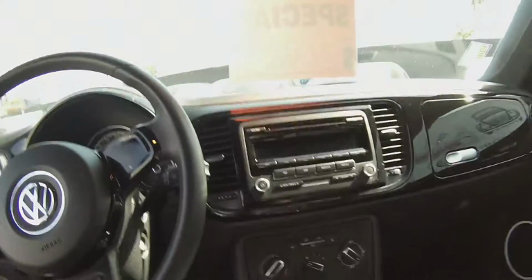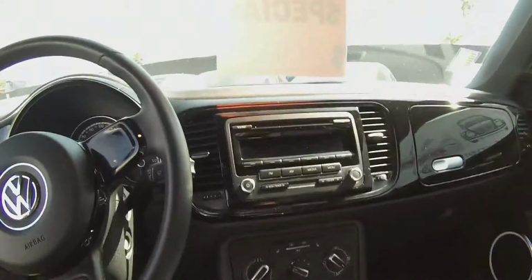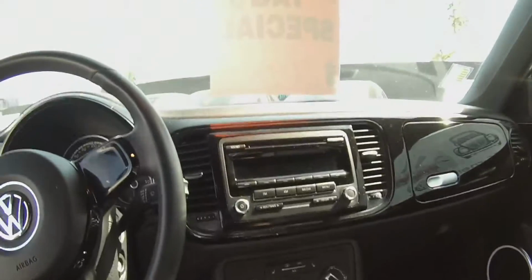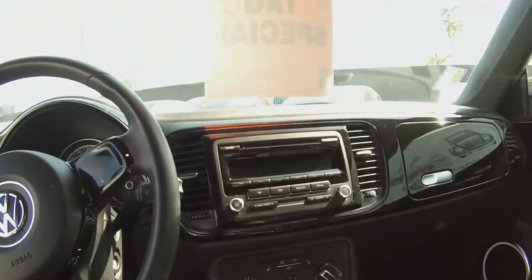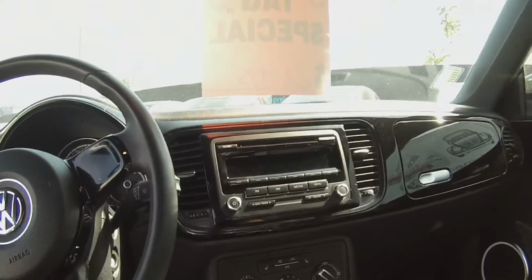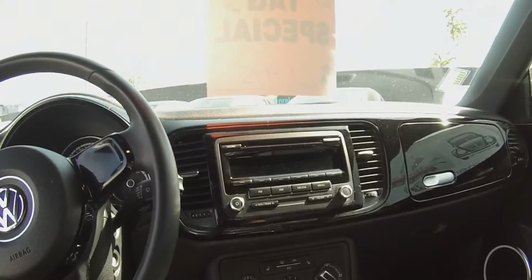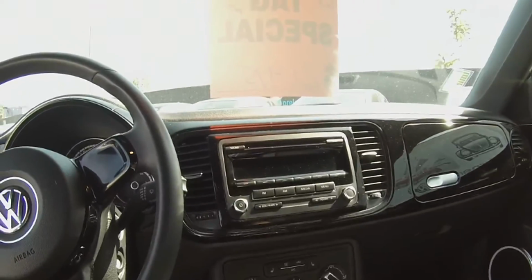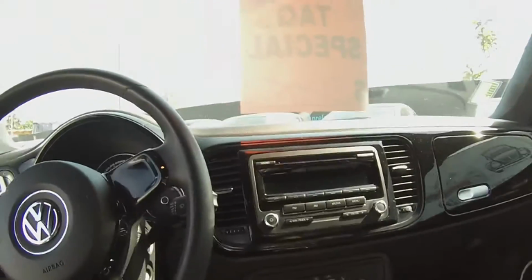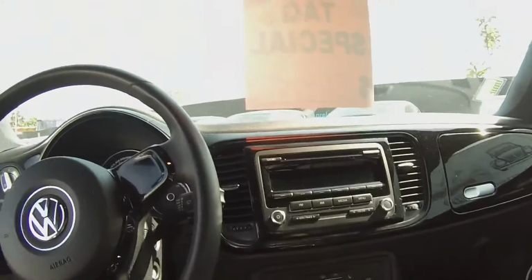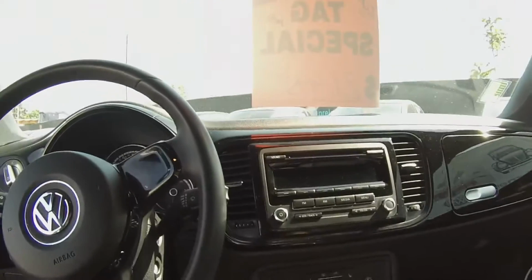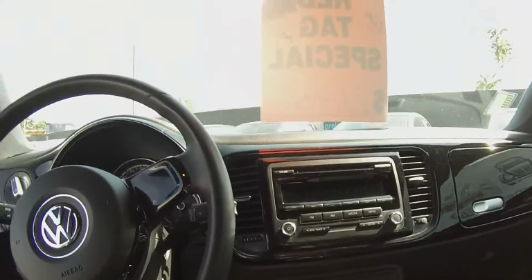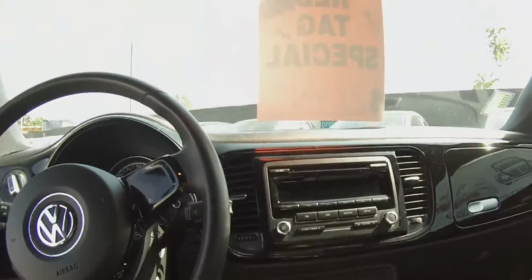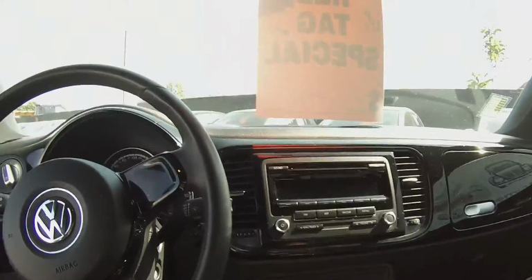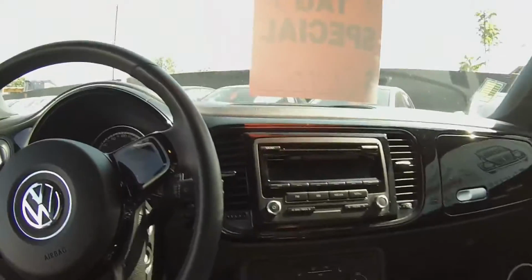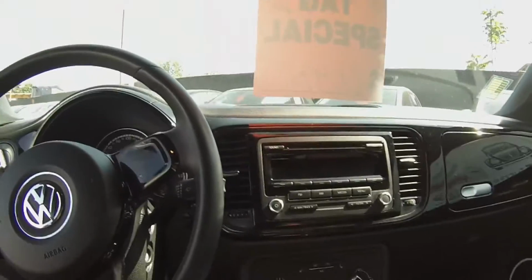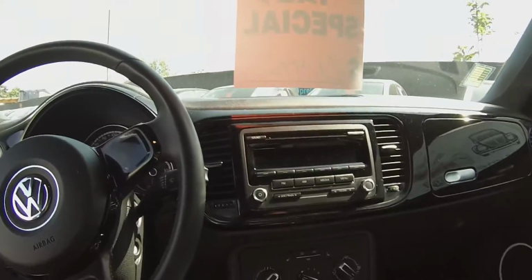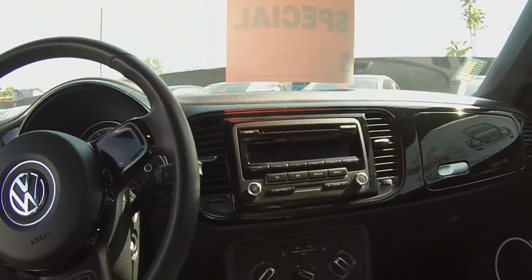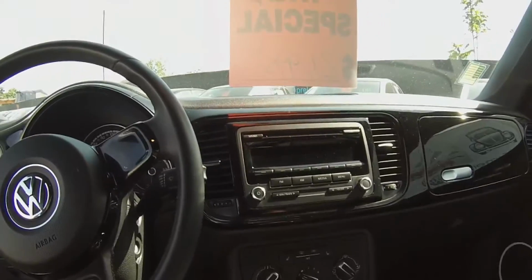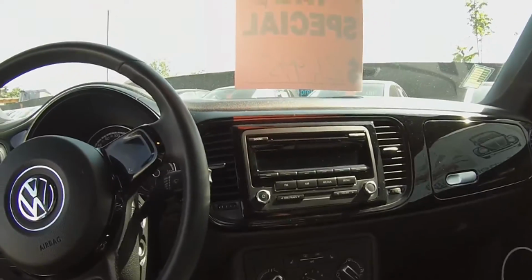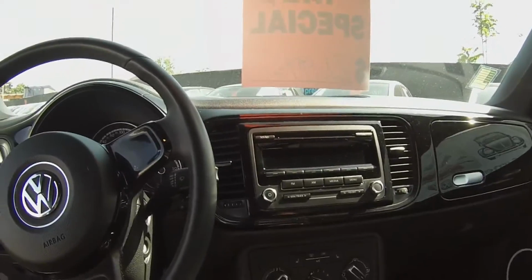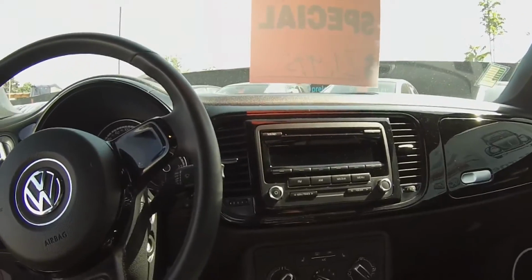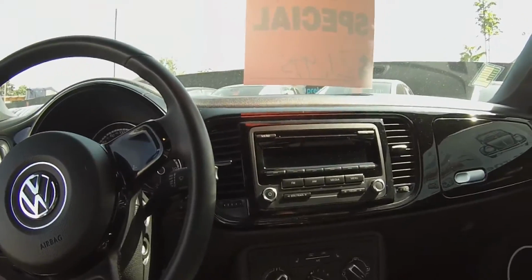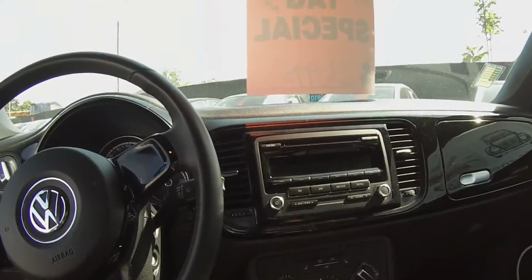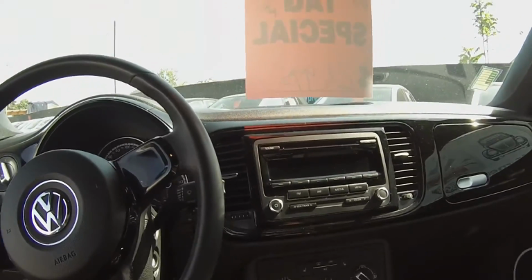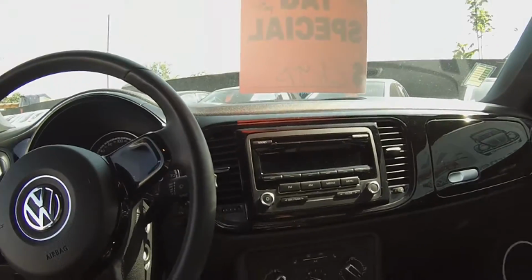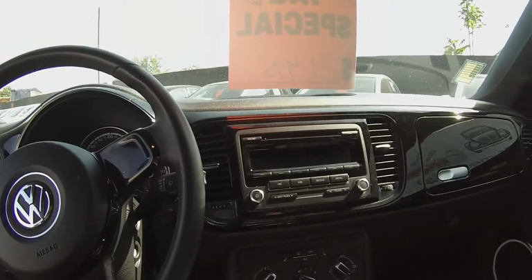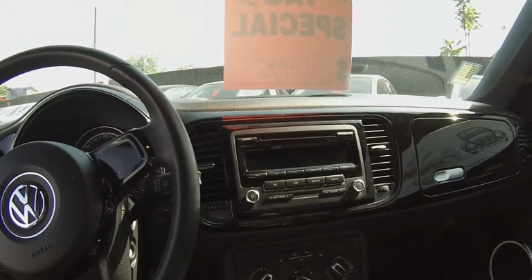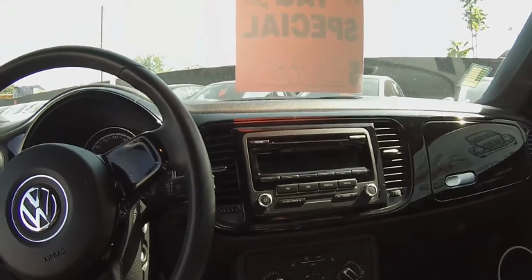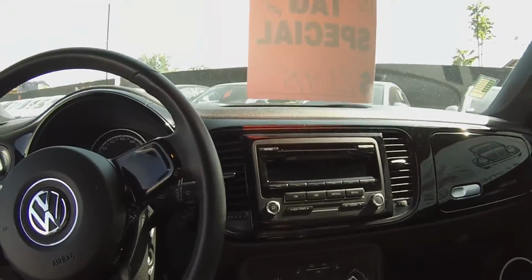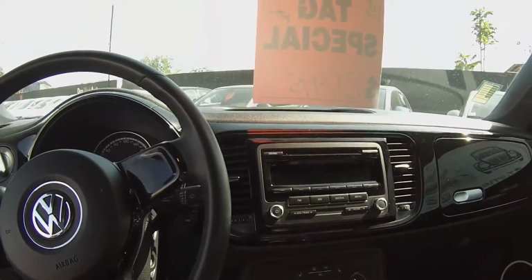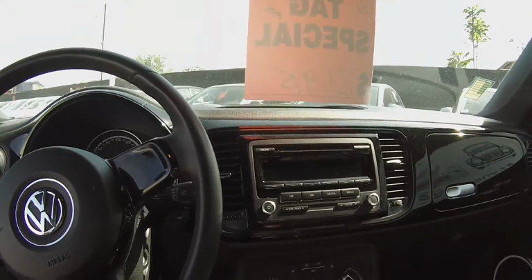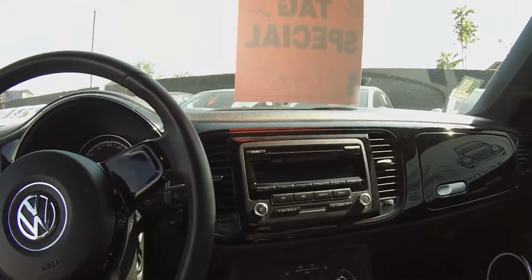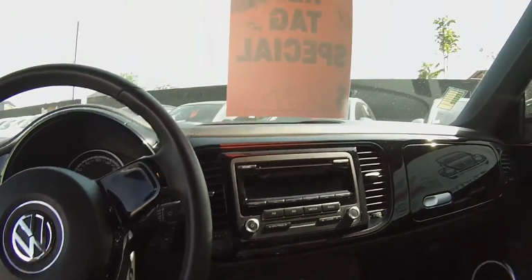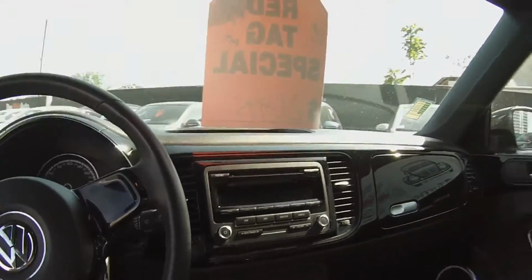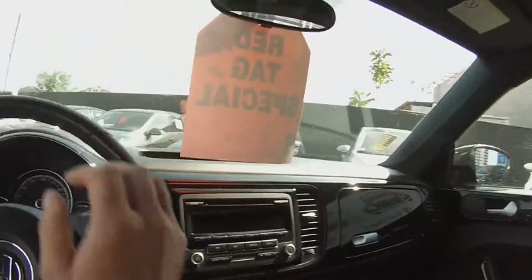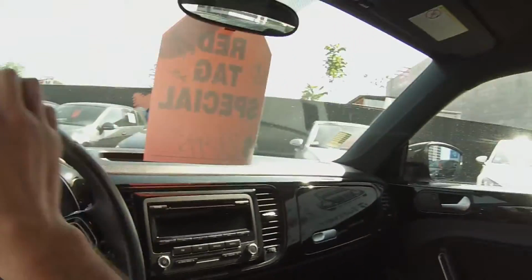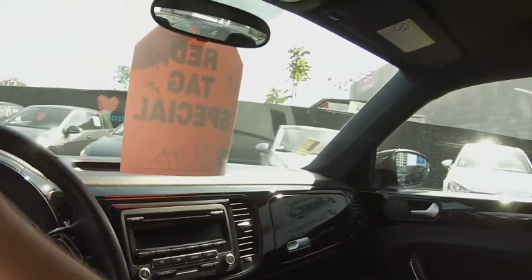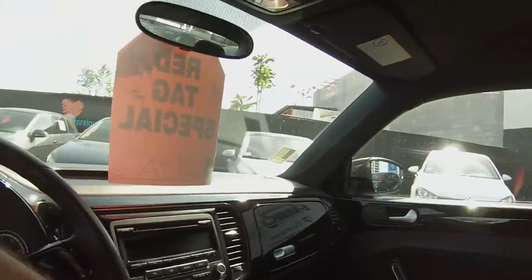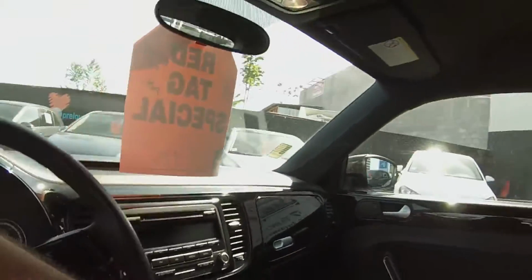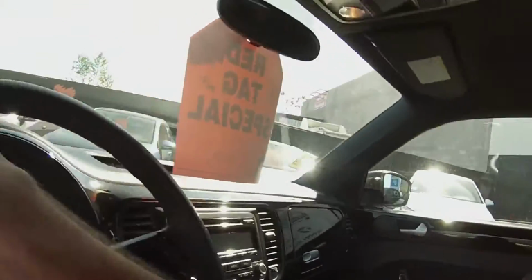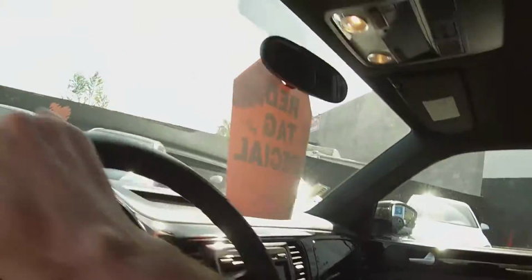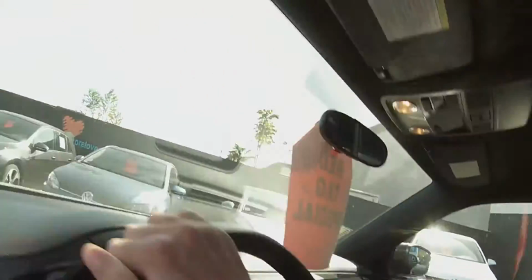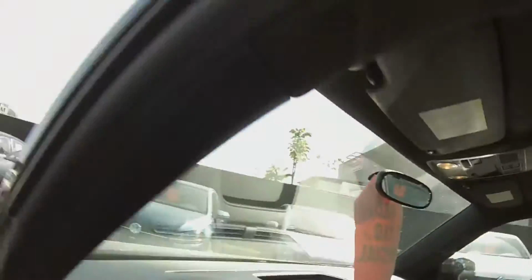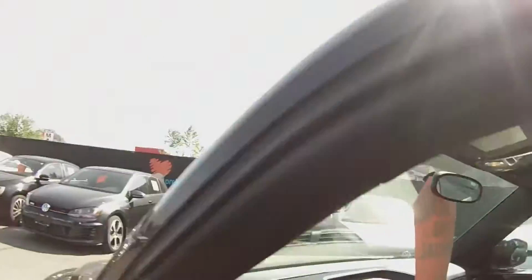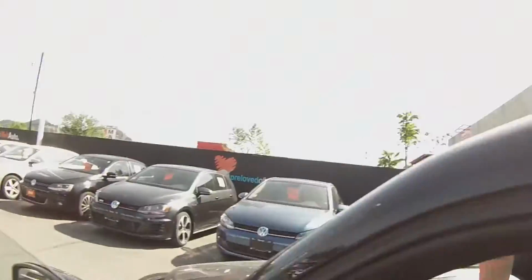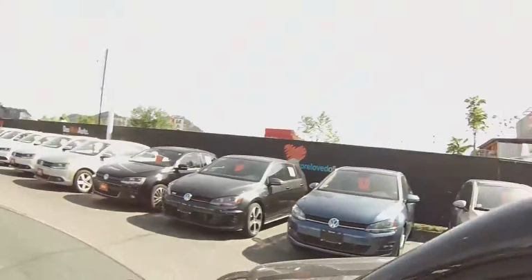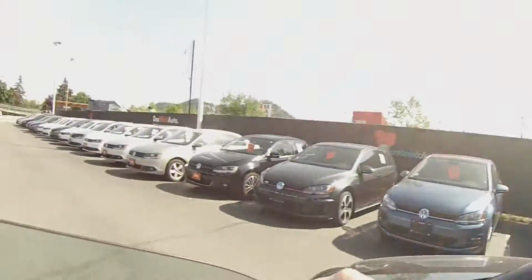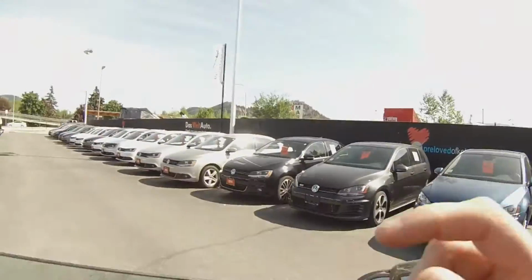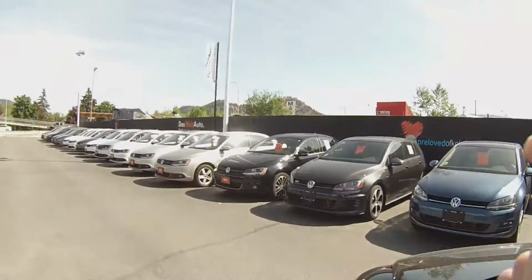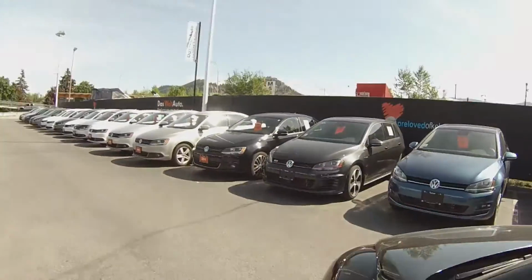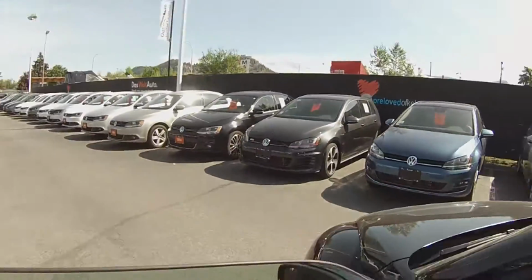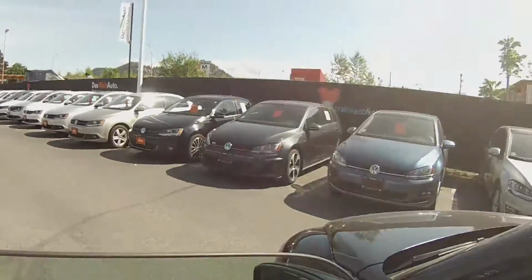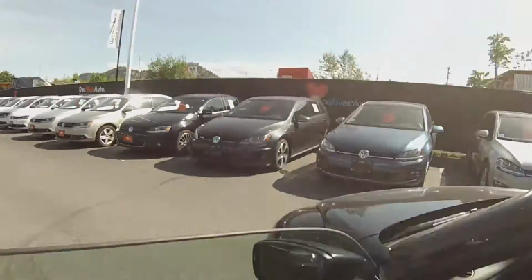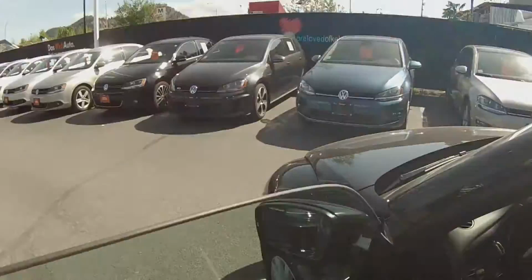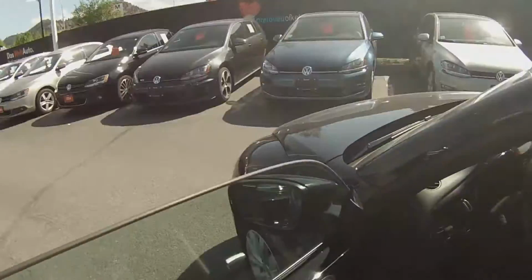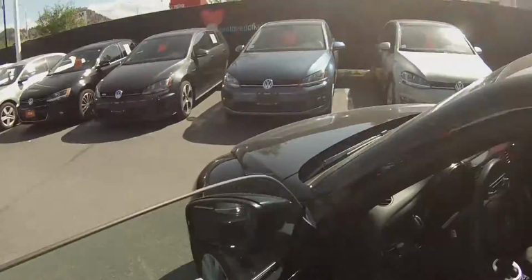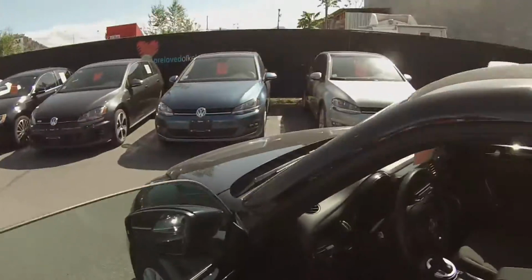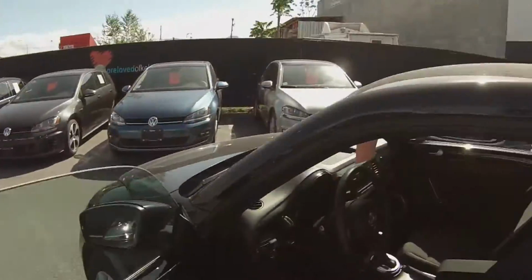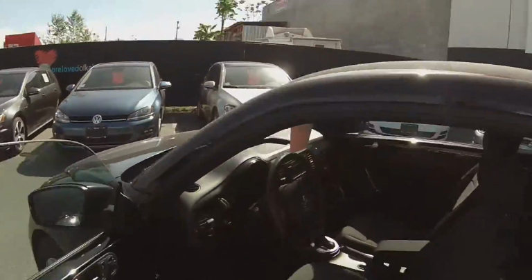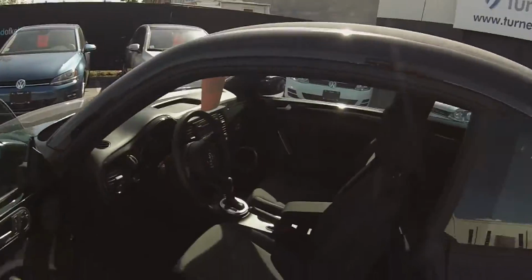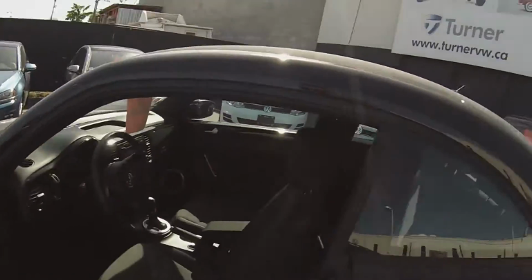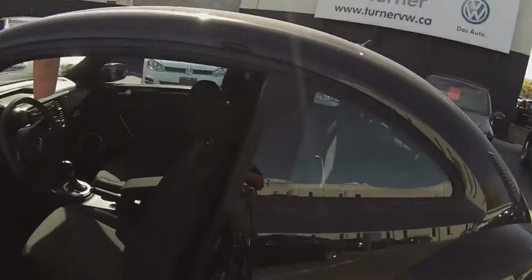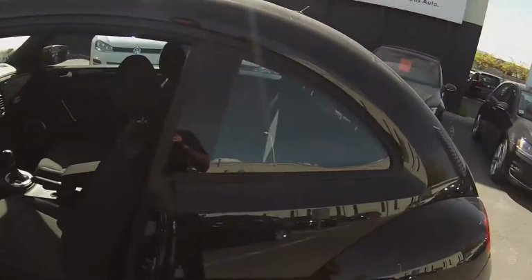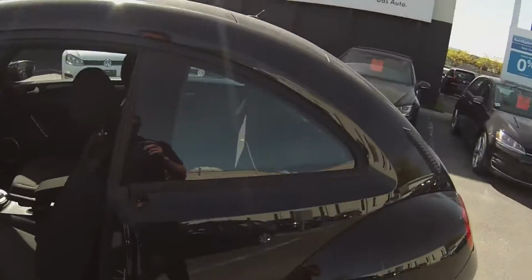Just to mention, this car has a clean Carproof report, so it has not been in any accidents, and it's very low kilometers.